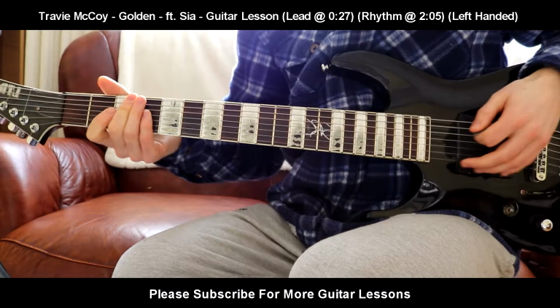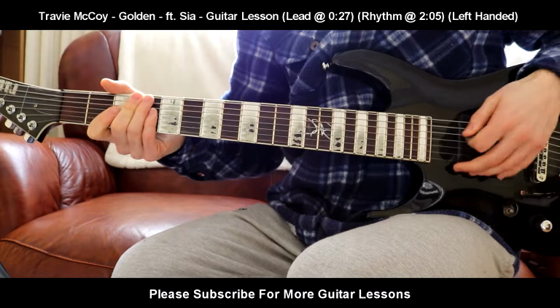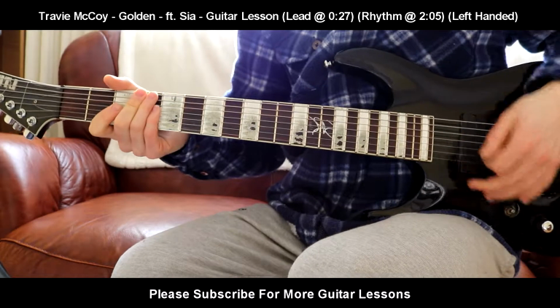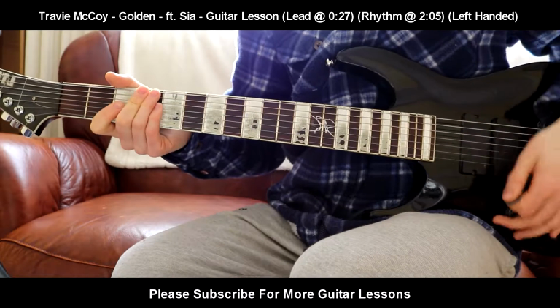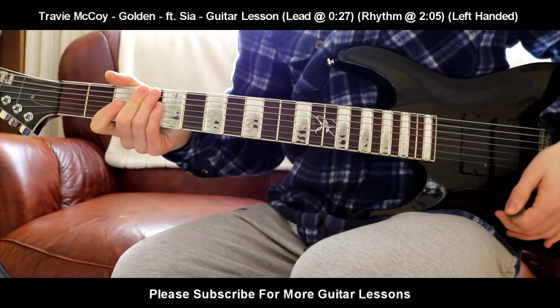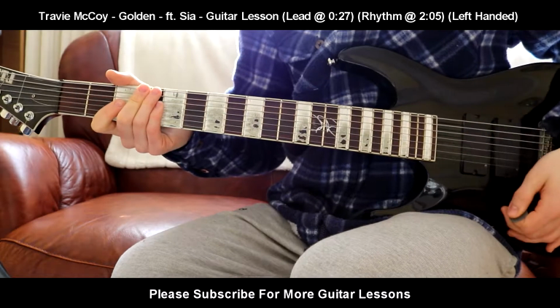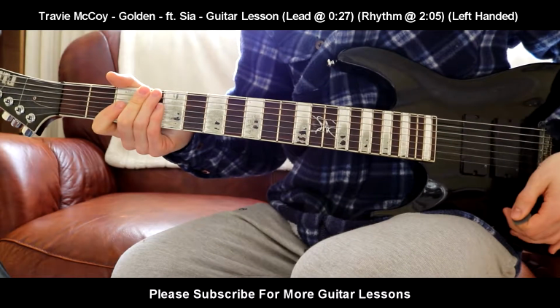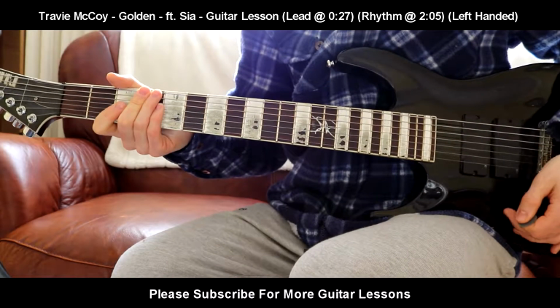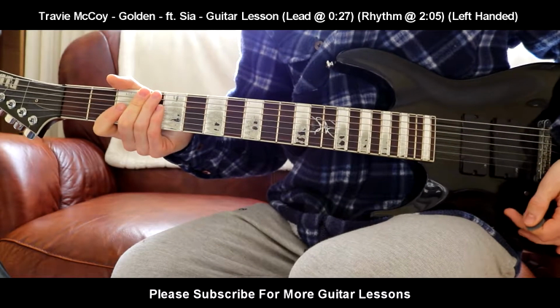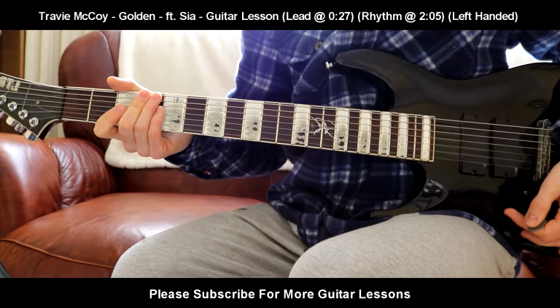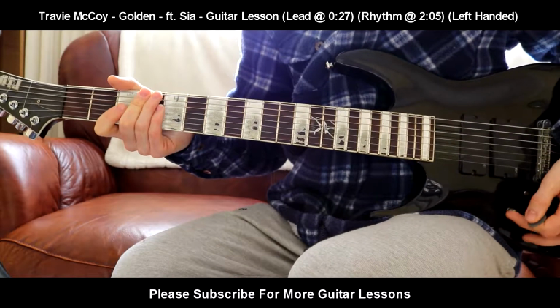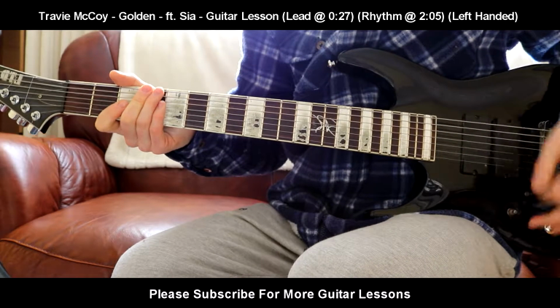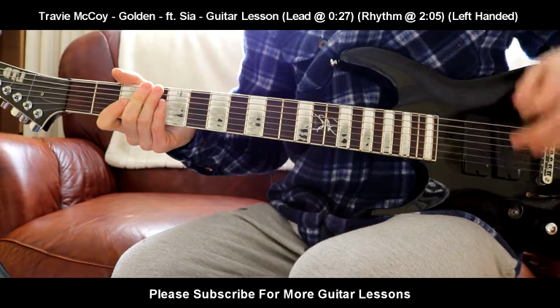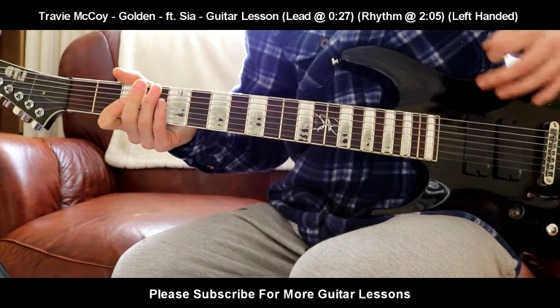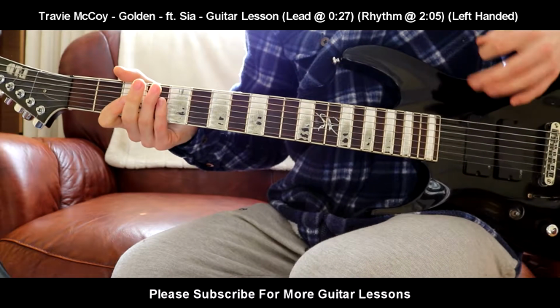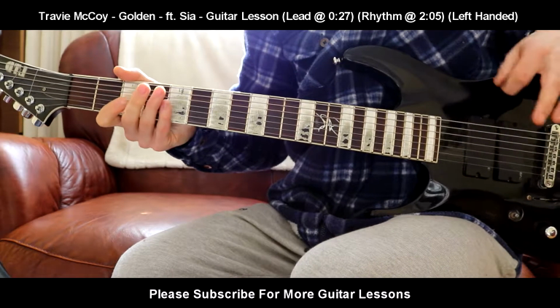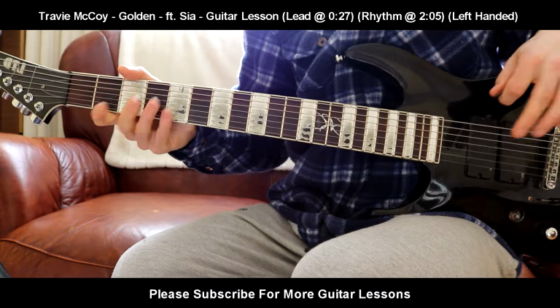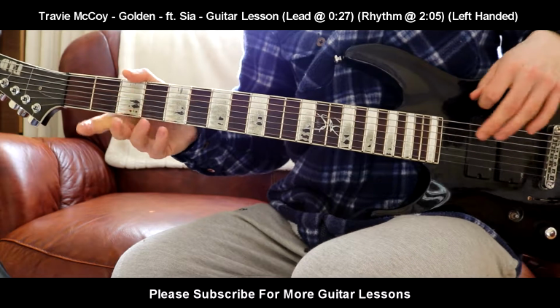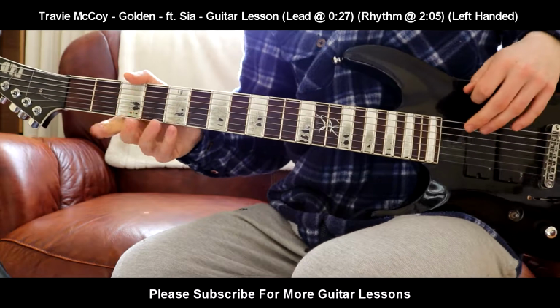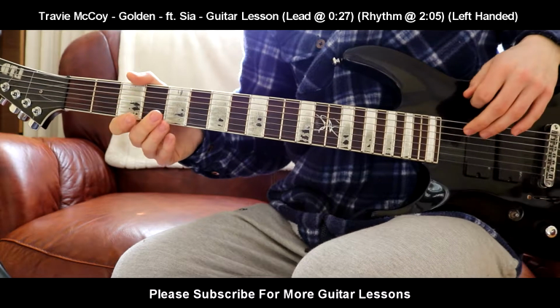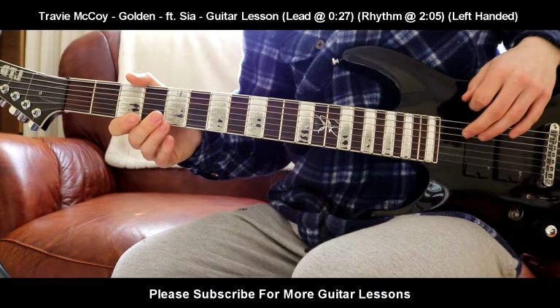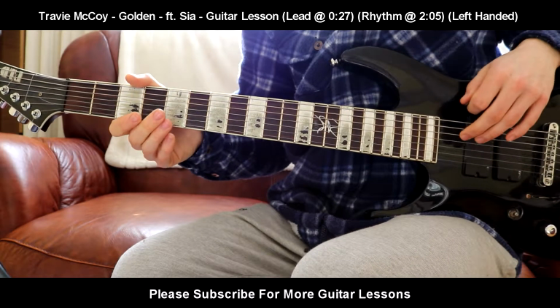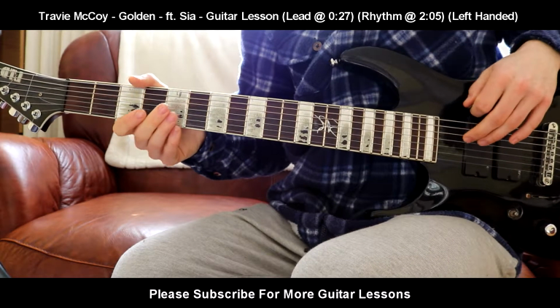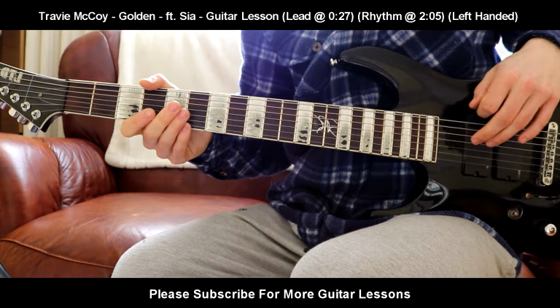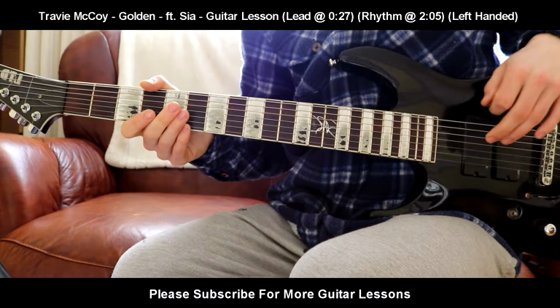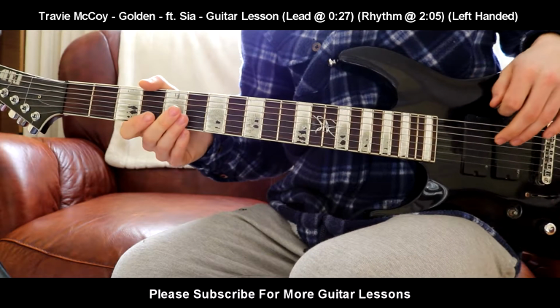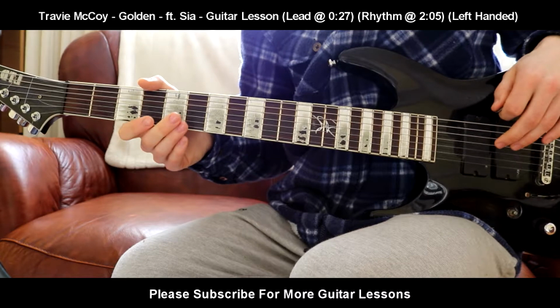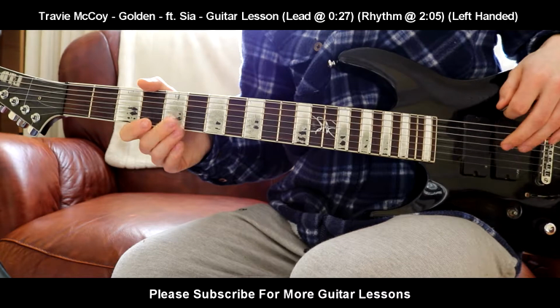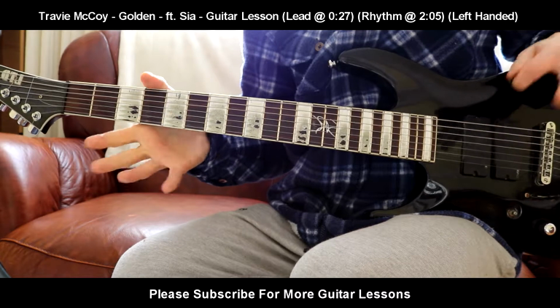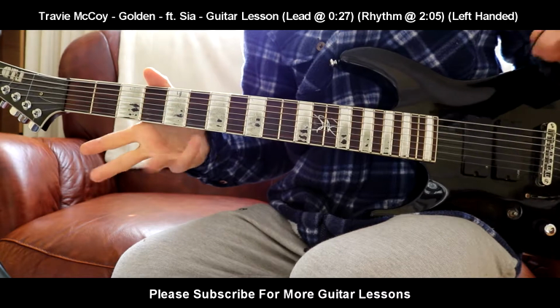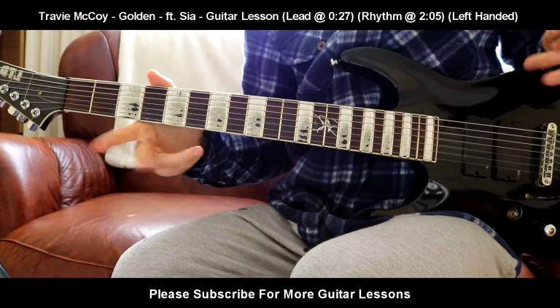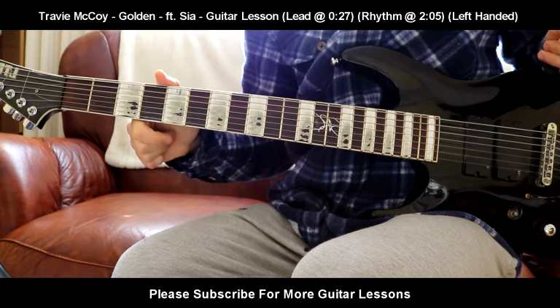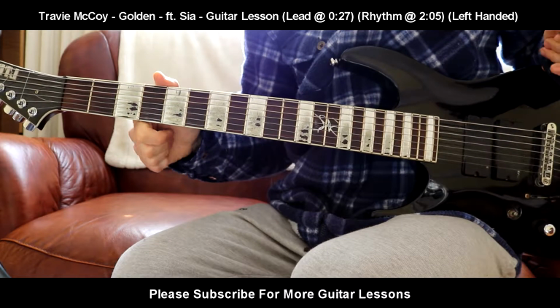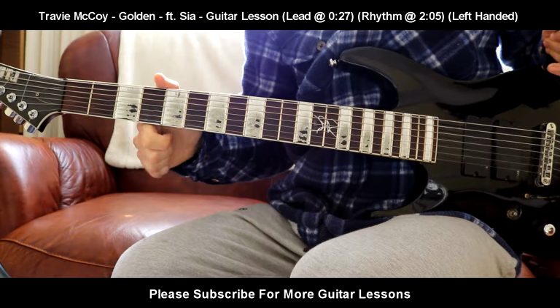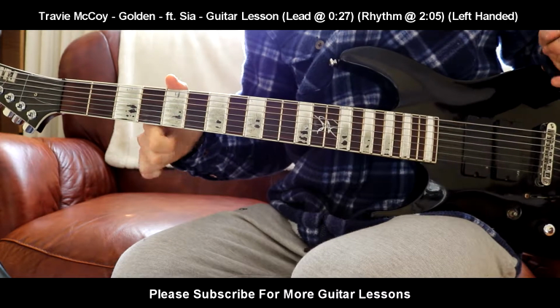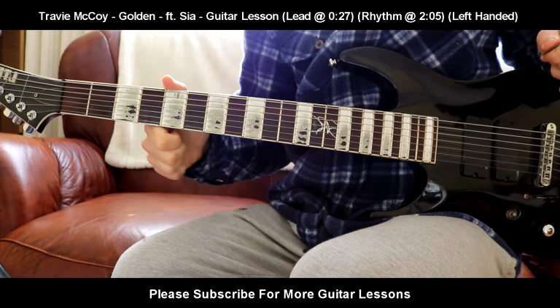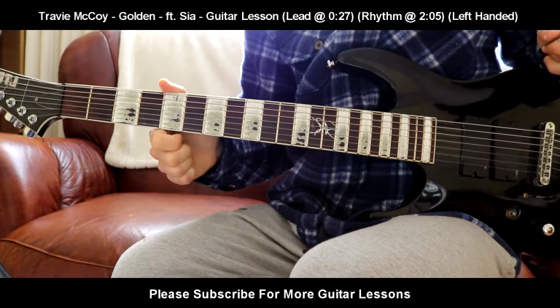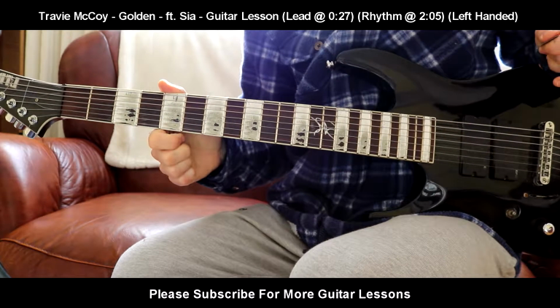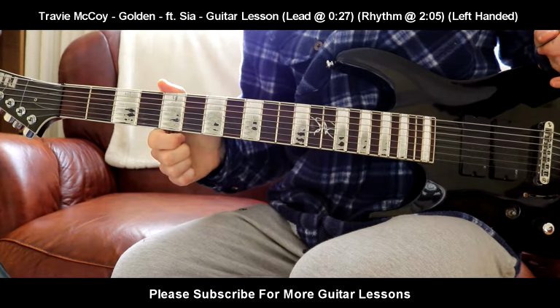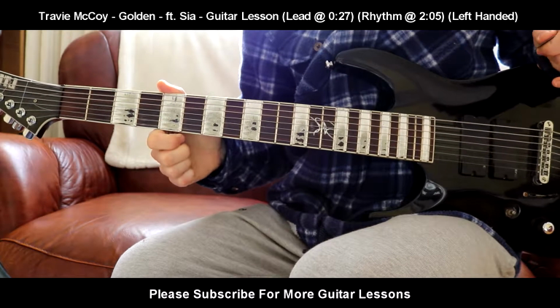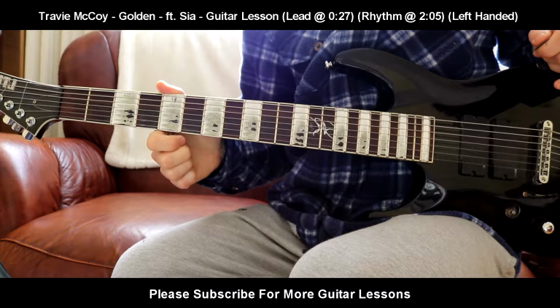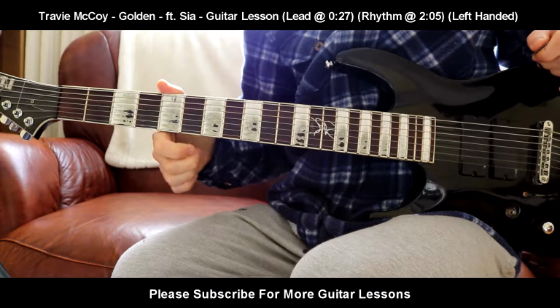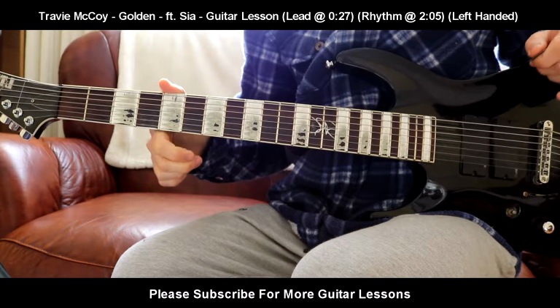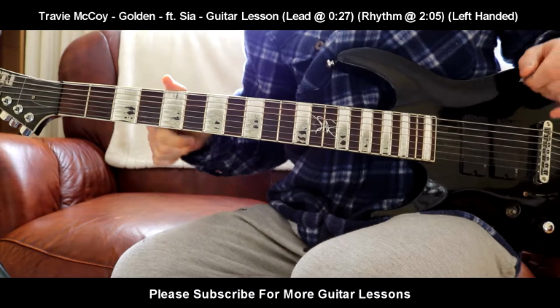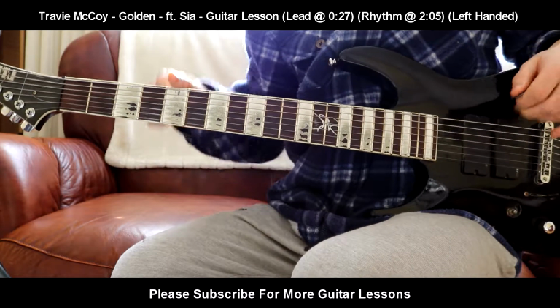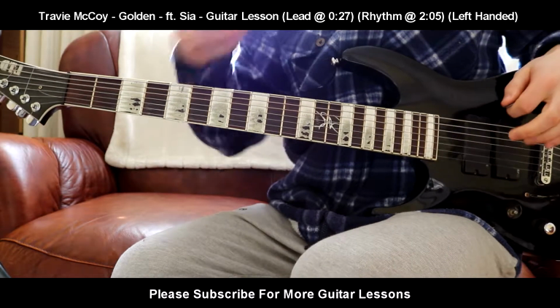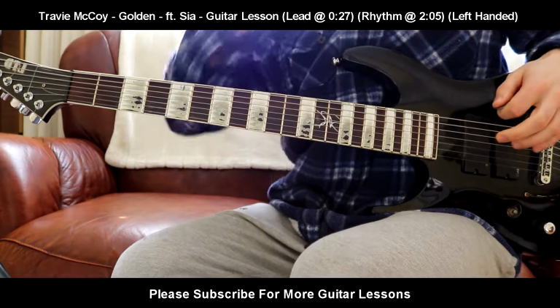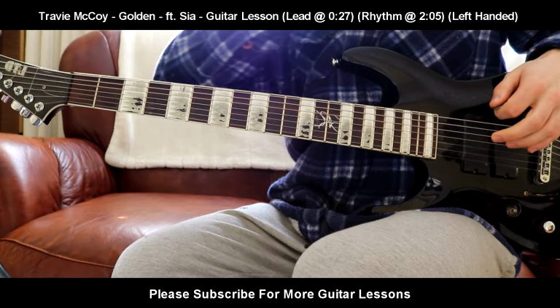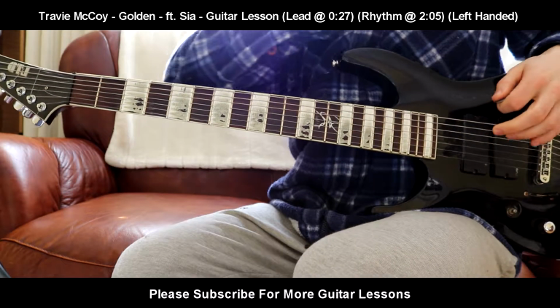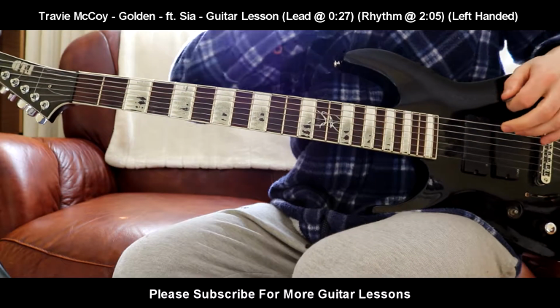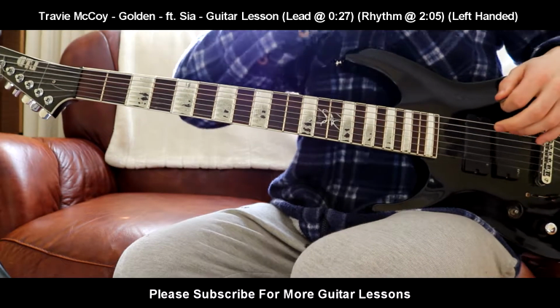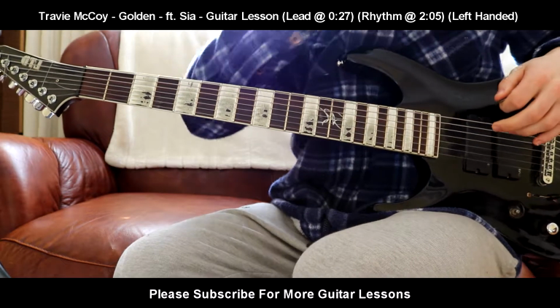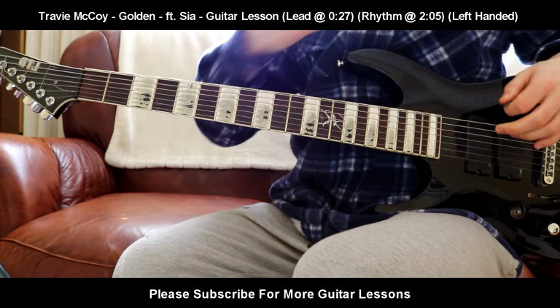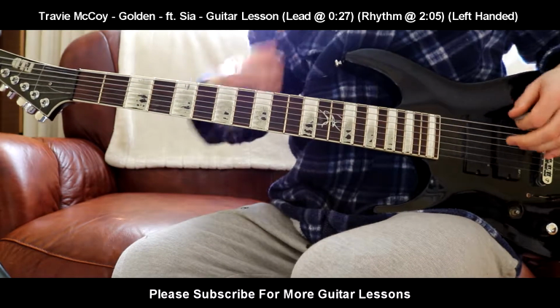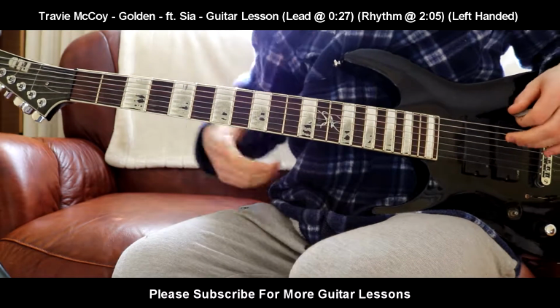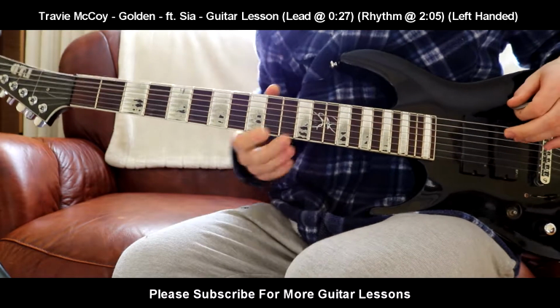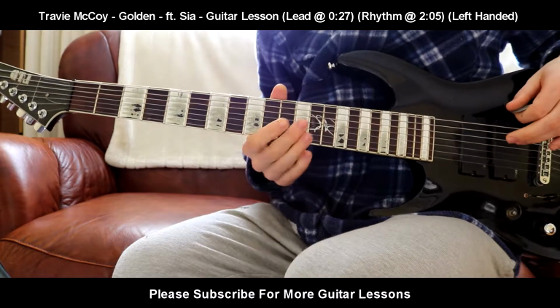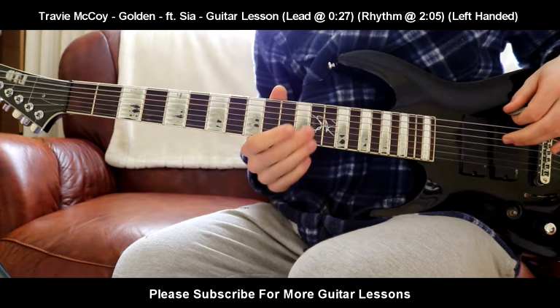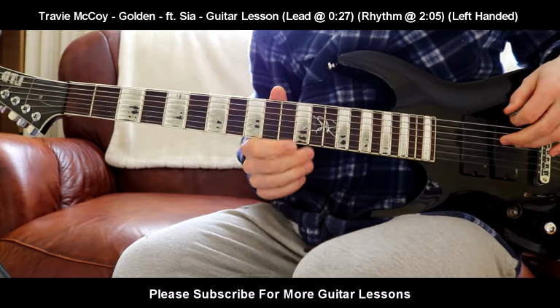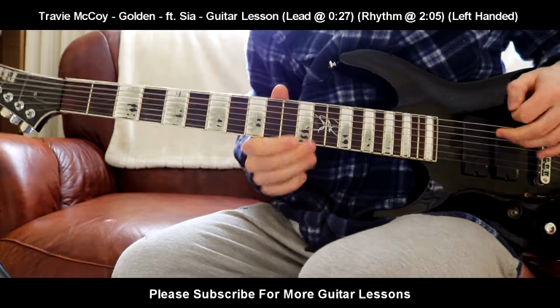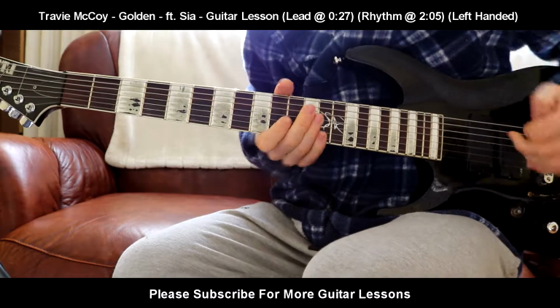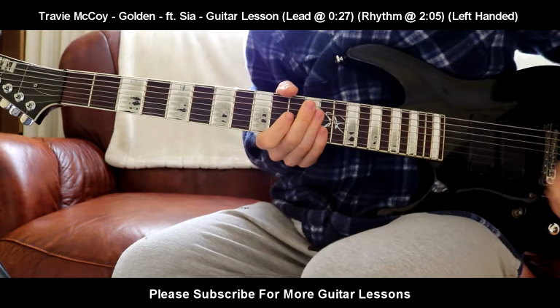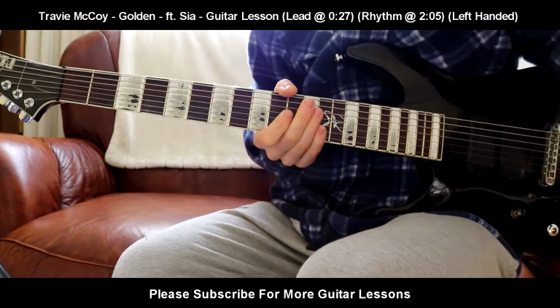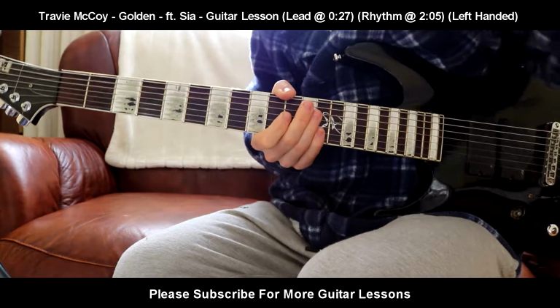Hello everybody, welcome back to your brand new guitar lesson. Today I'll be teaching you Golden featuring Sia by Travie McCoy. Really fun song to play along to.